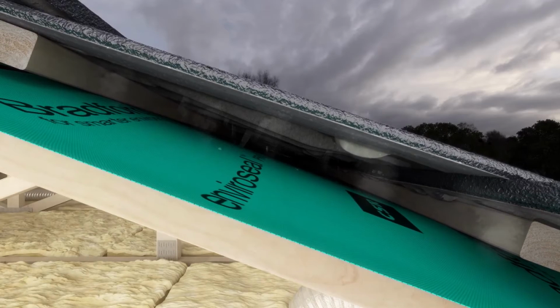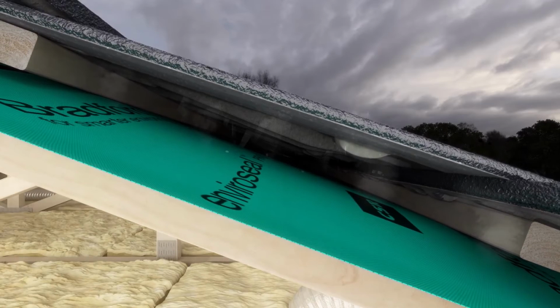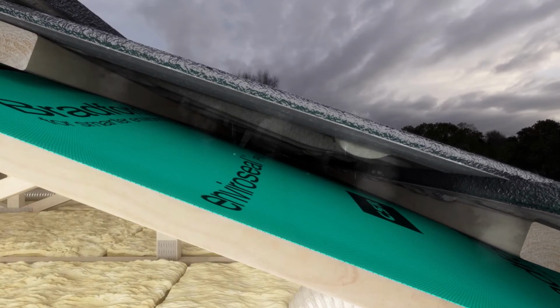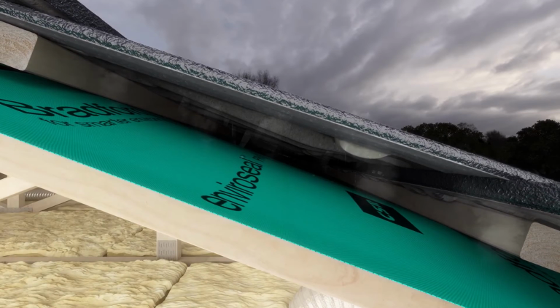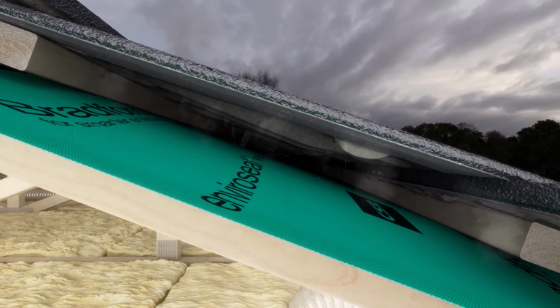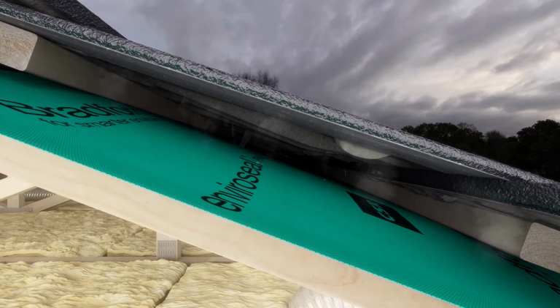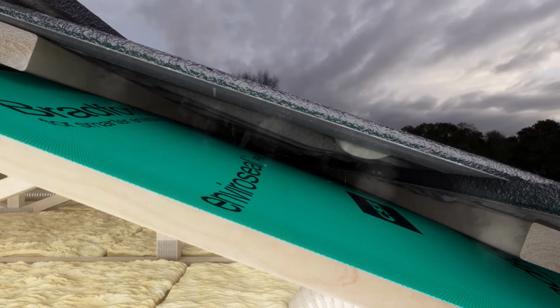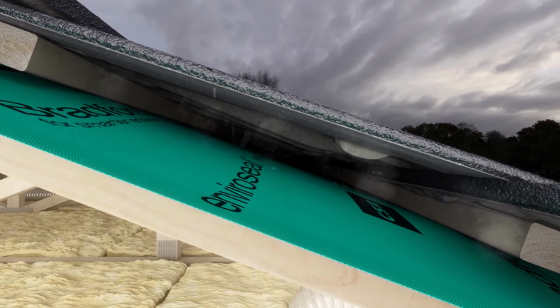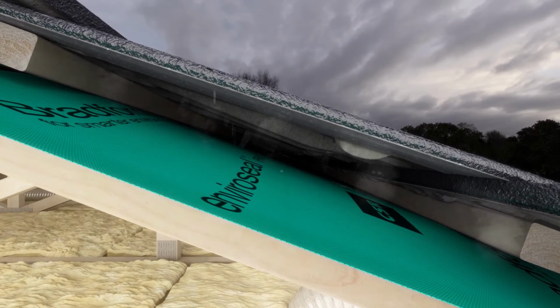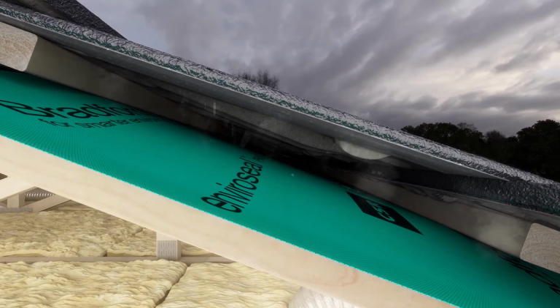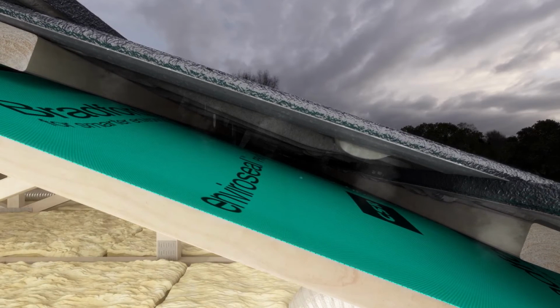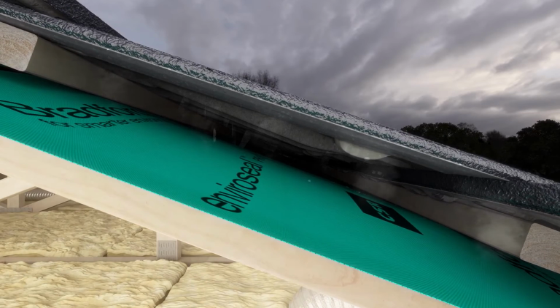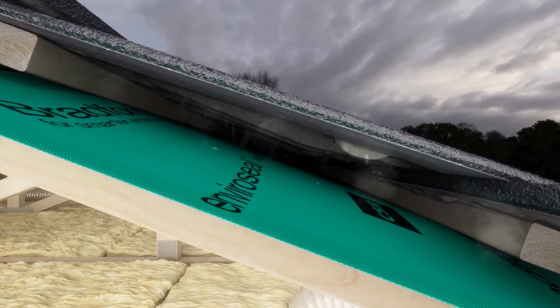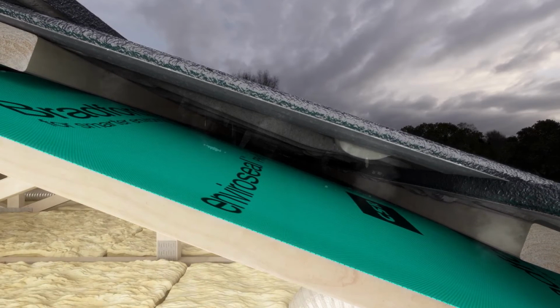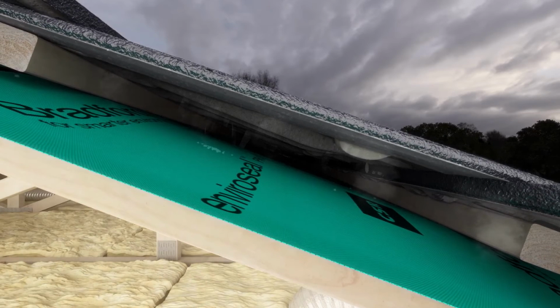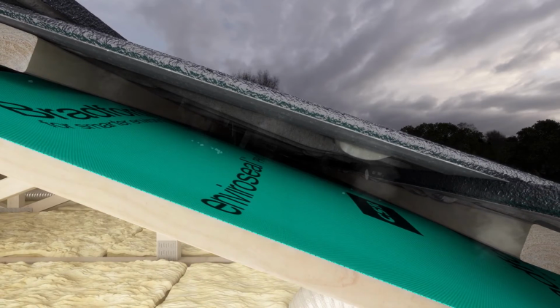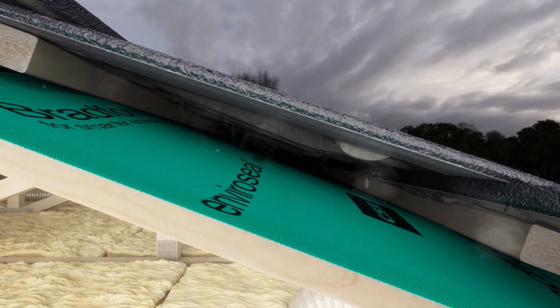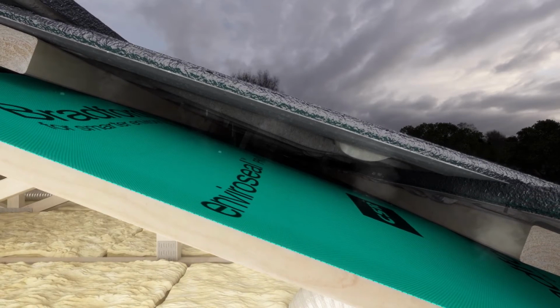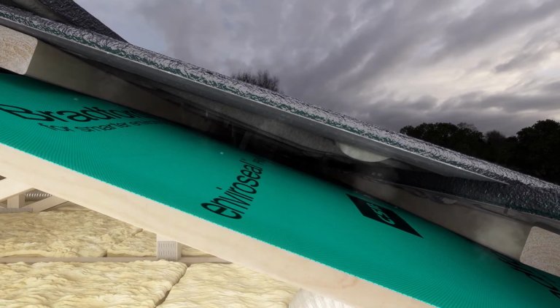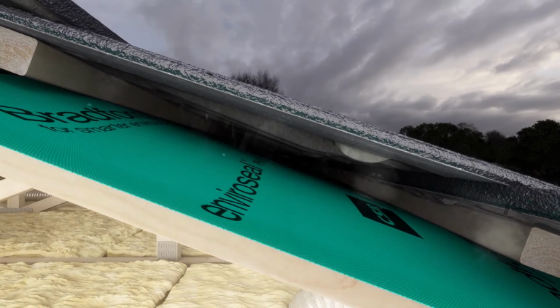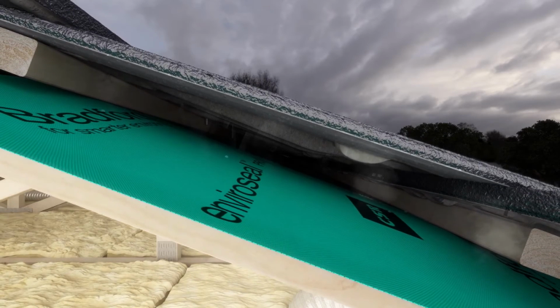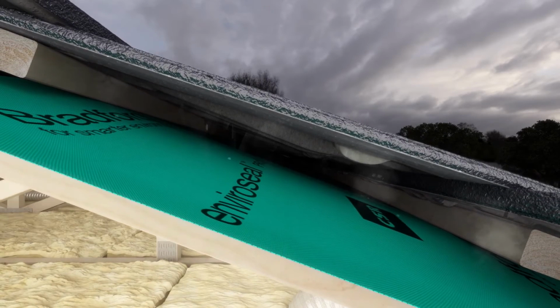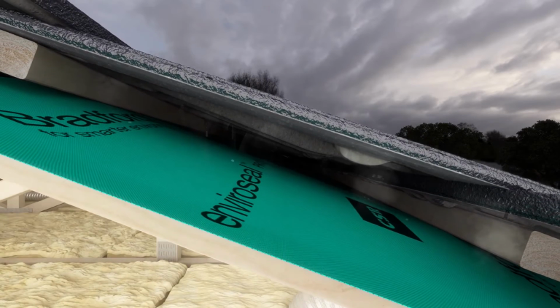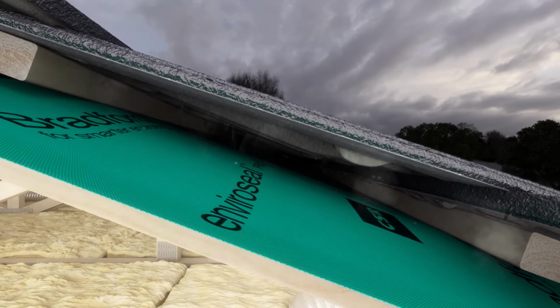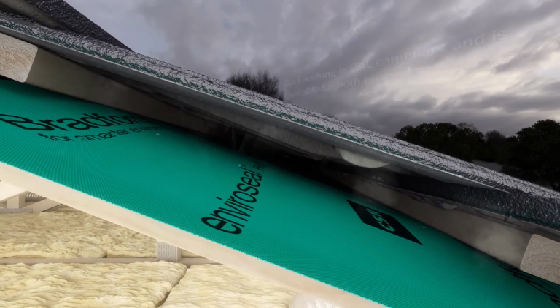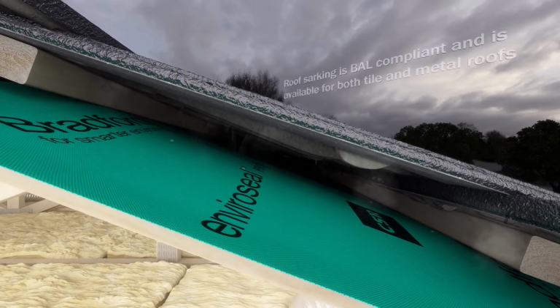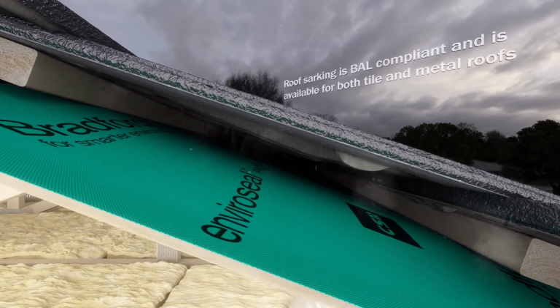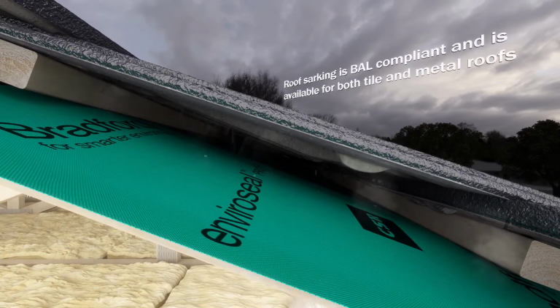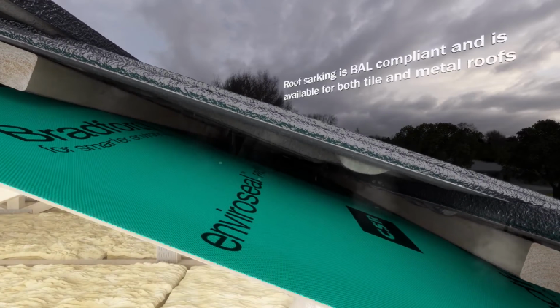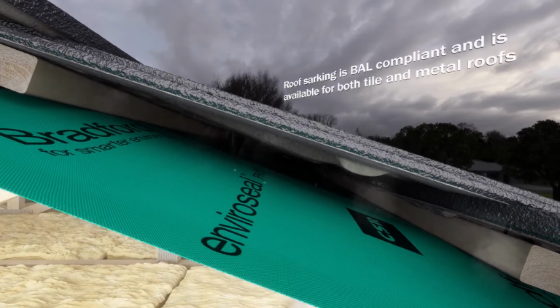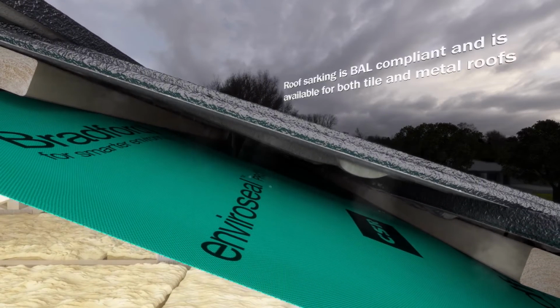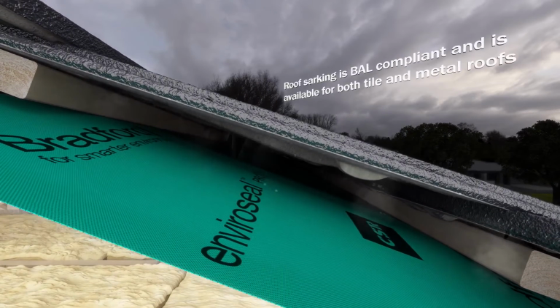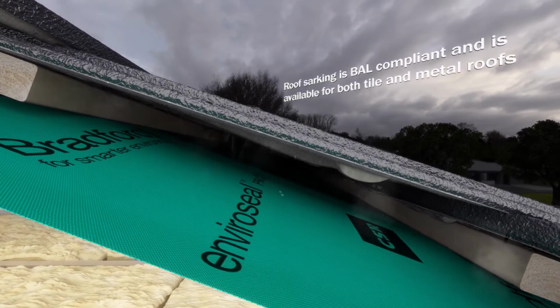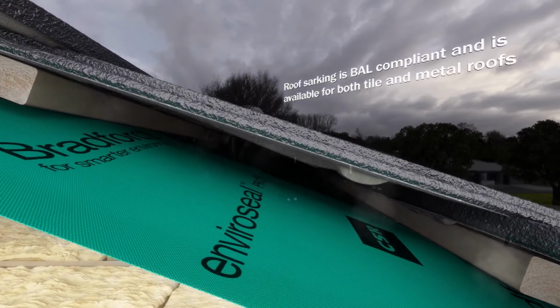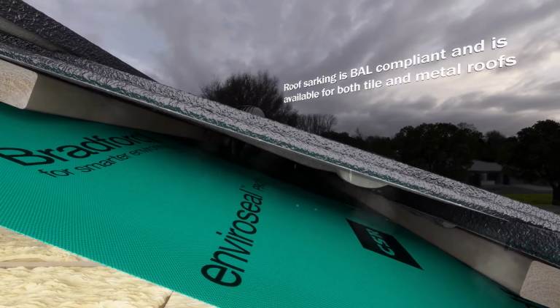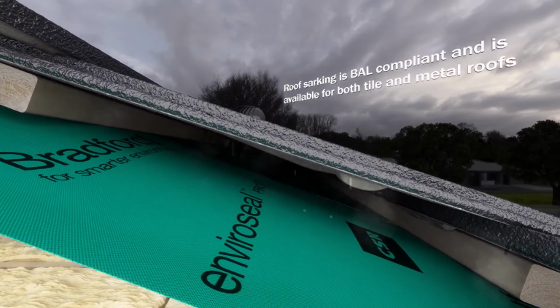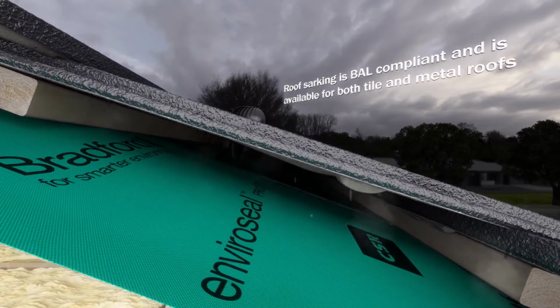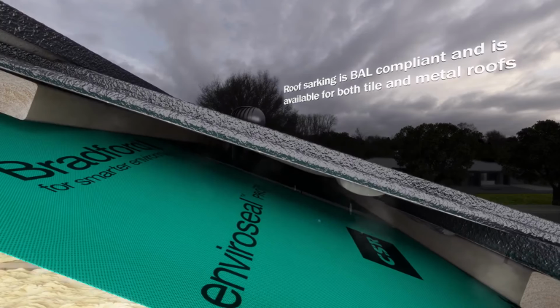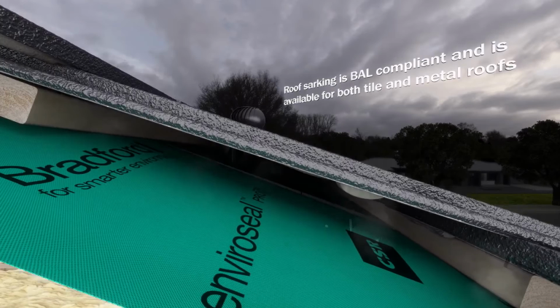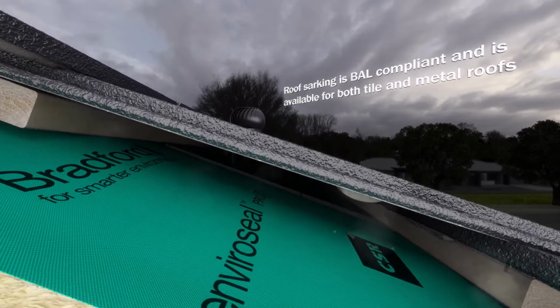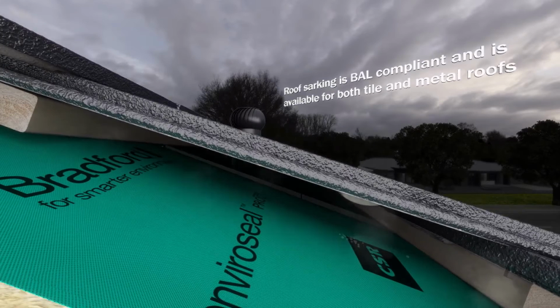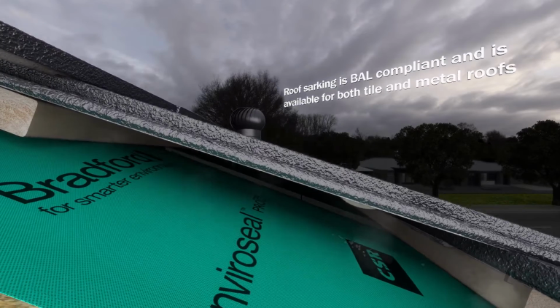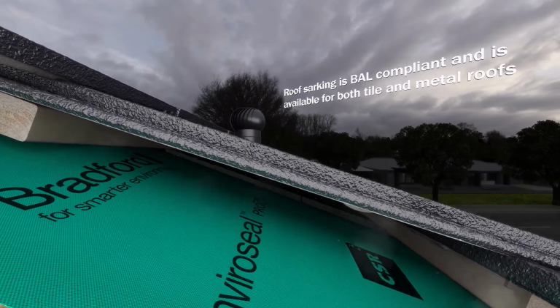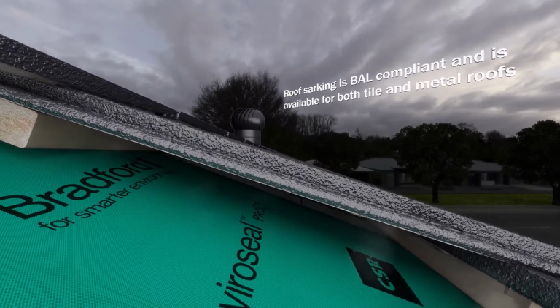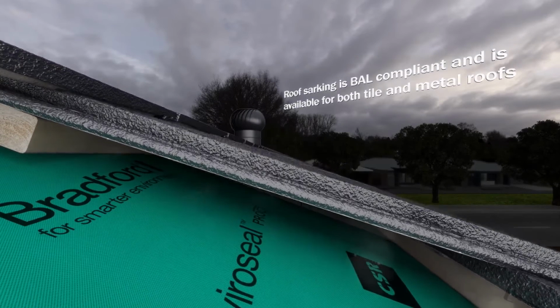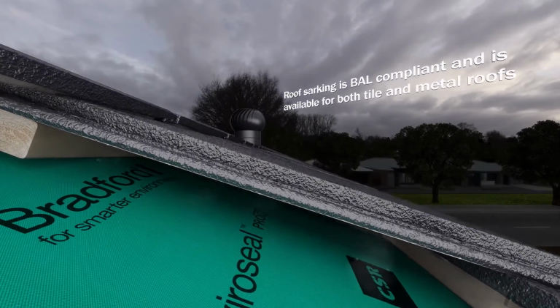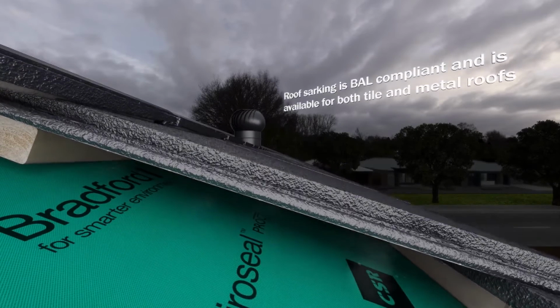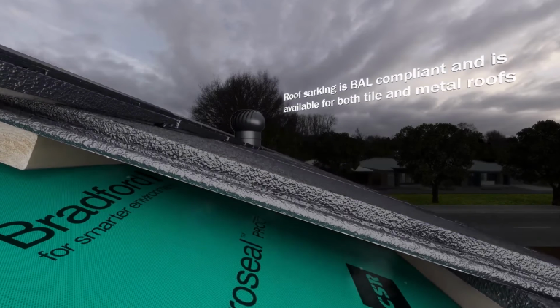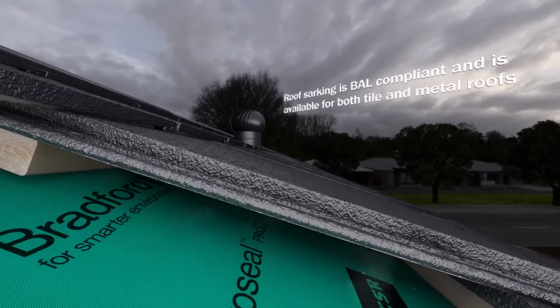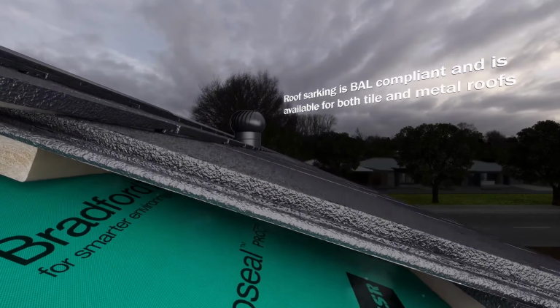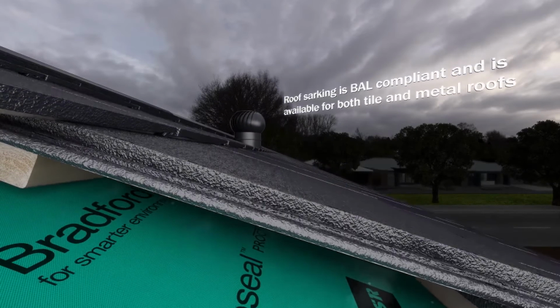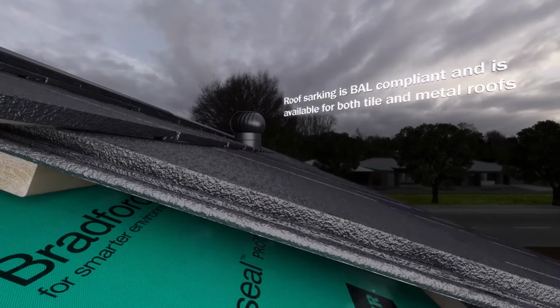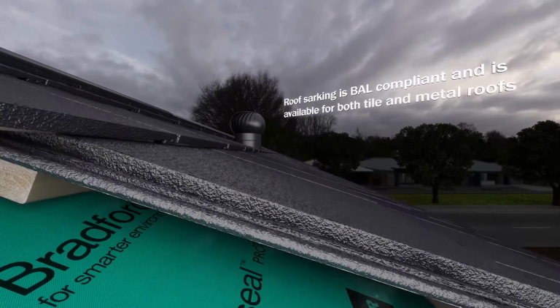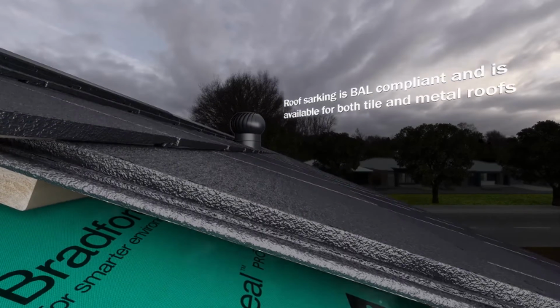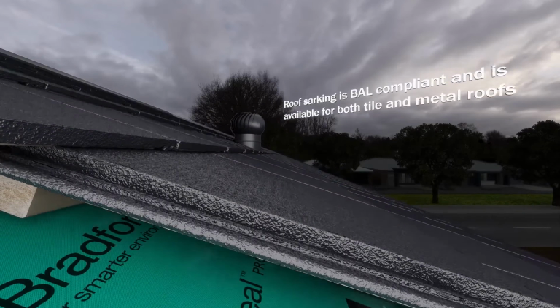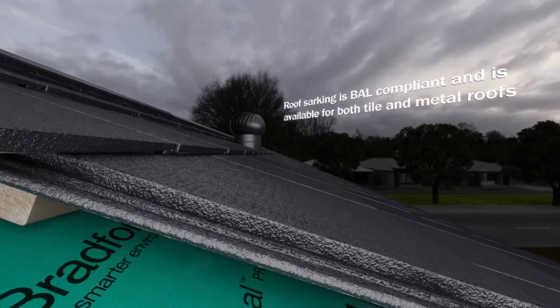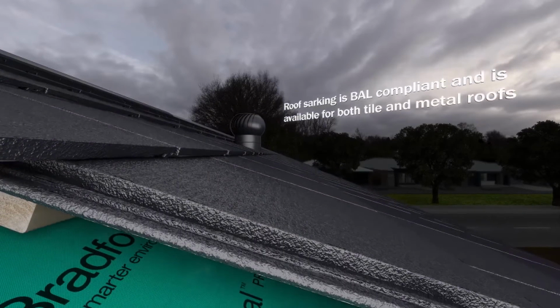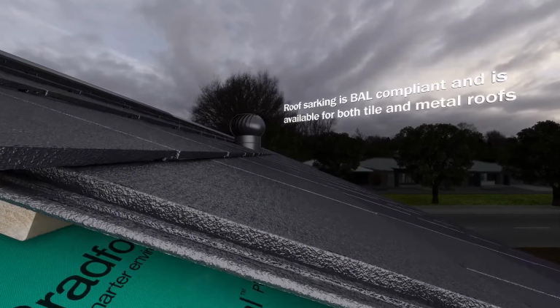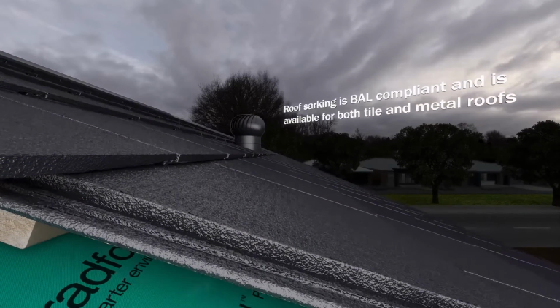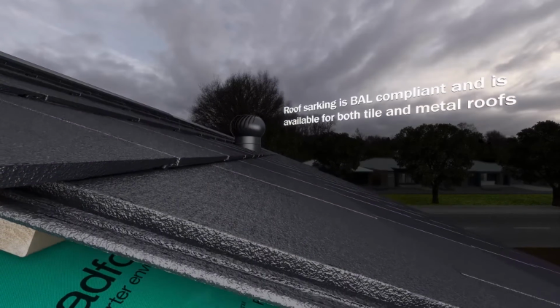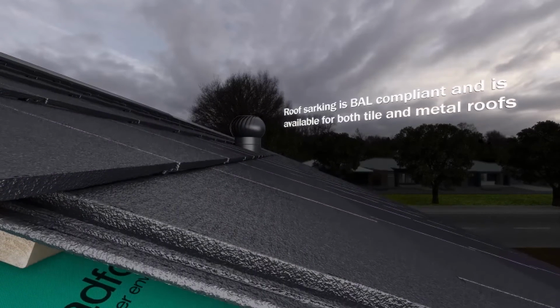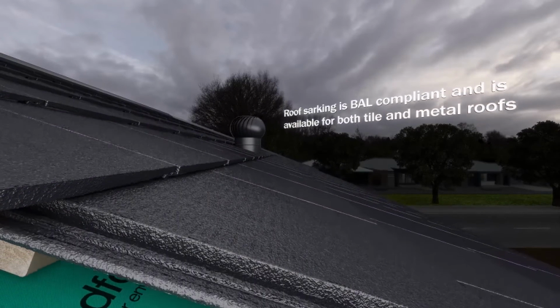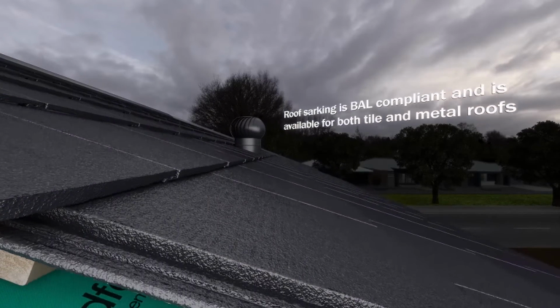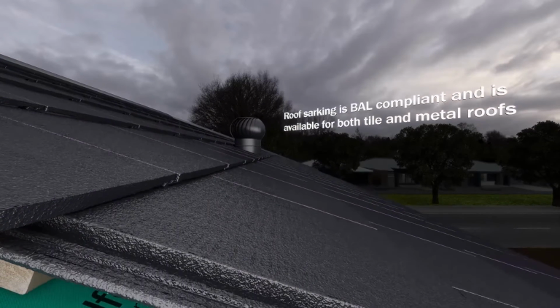Roof sarking is installed directly under your roof and is mandatory in all BAL rated areas and recommended in all other areas.